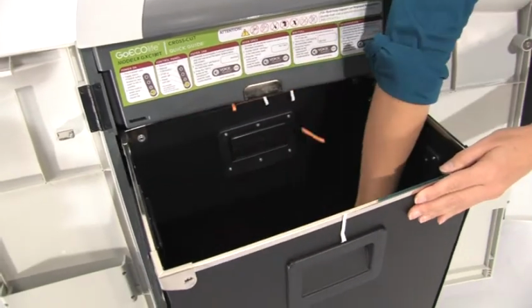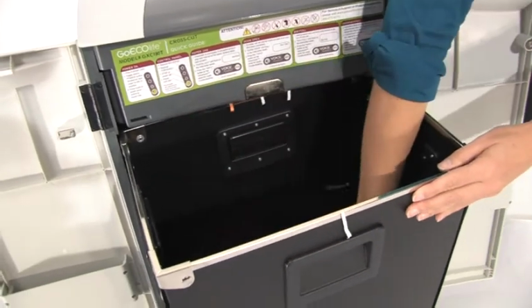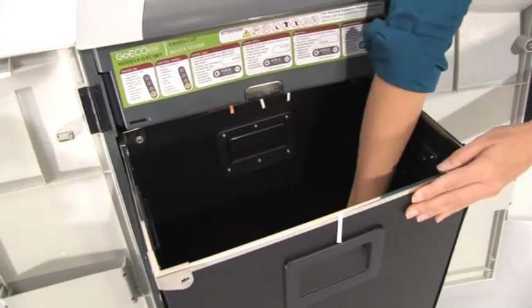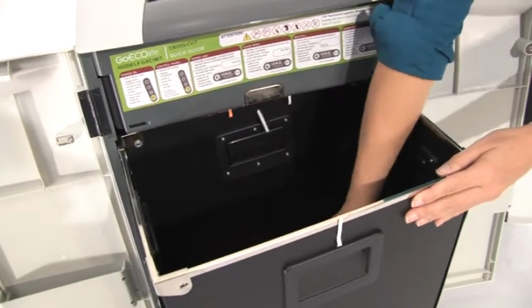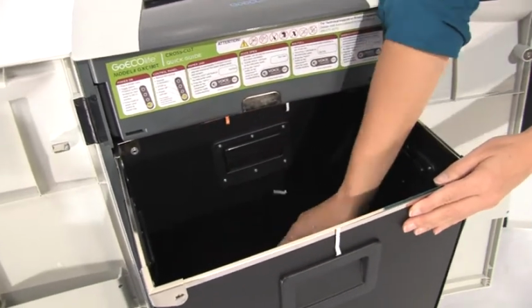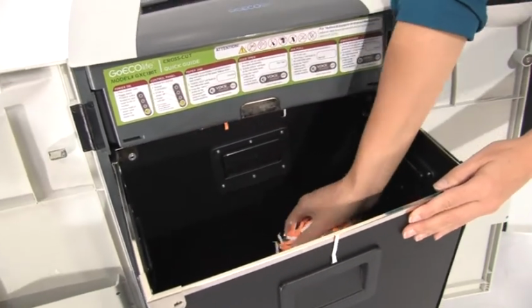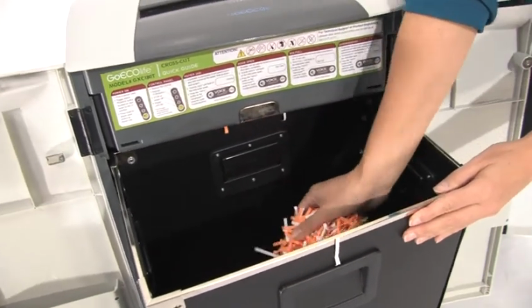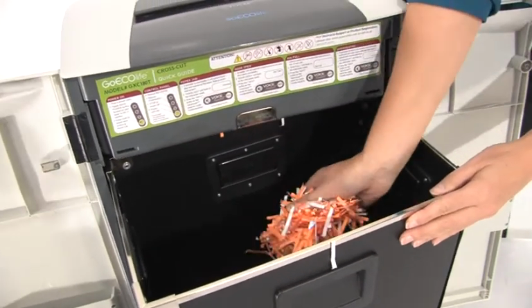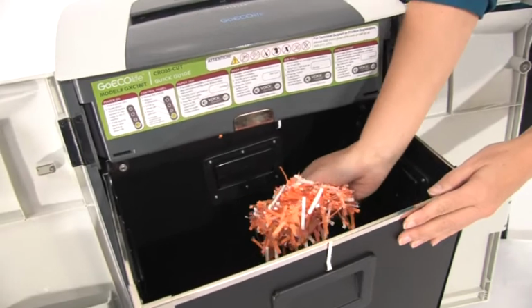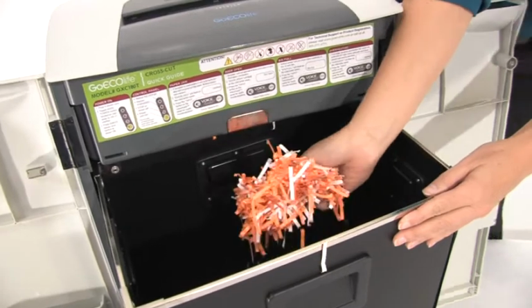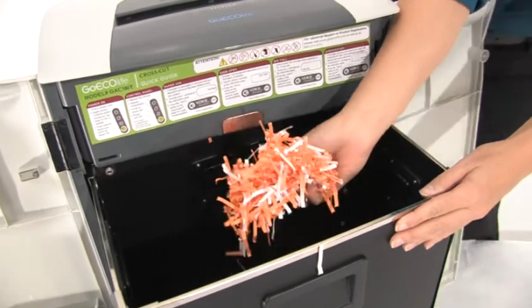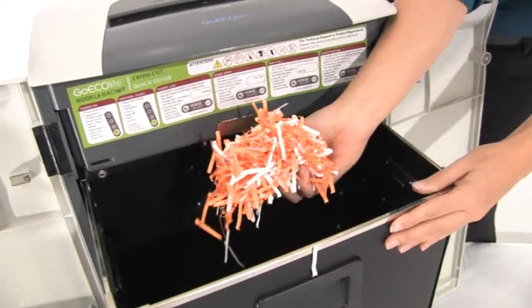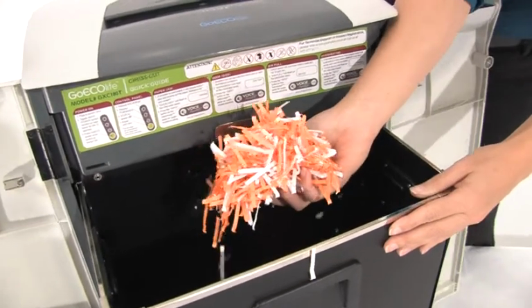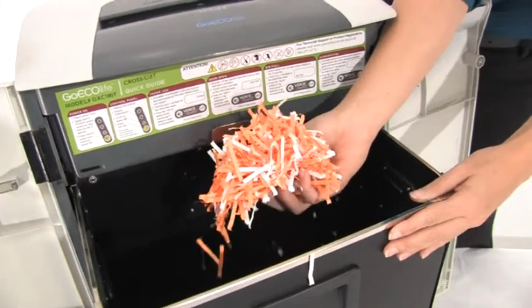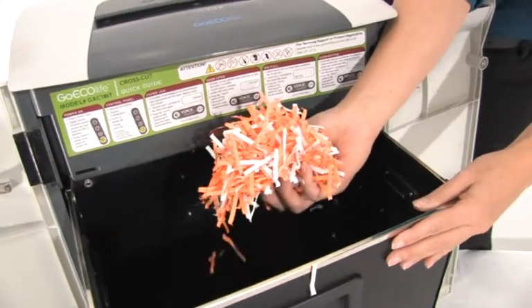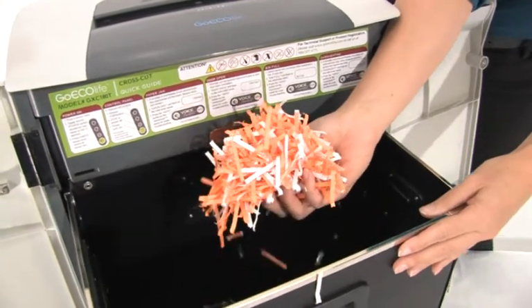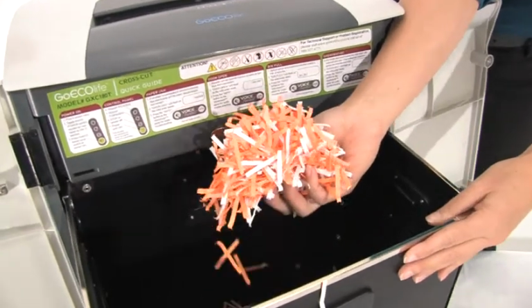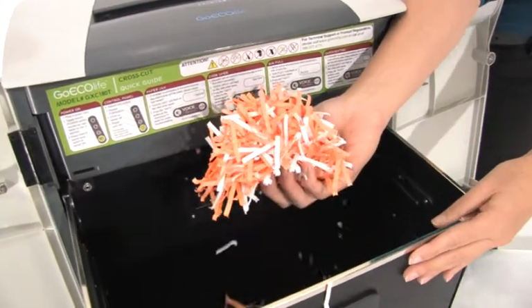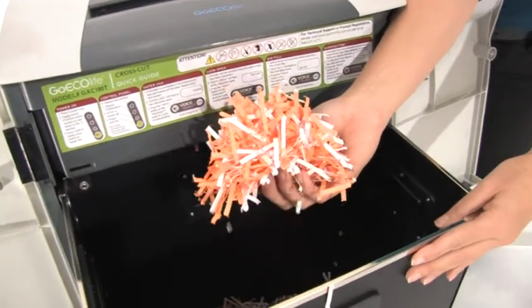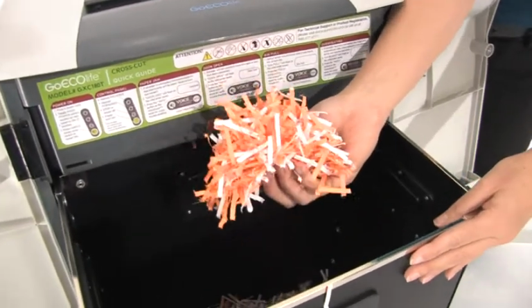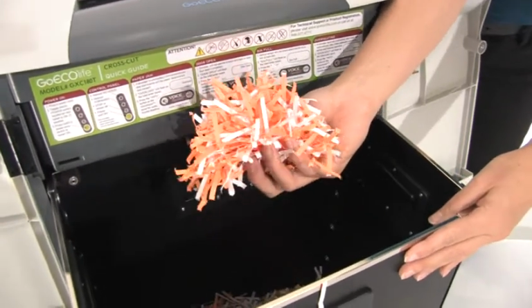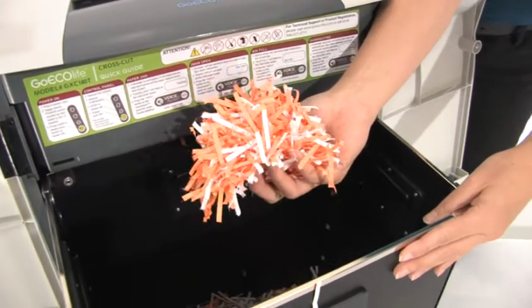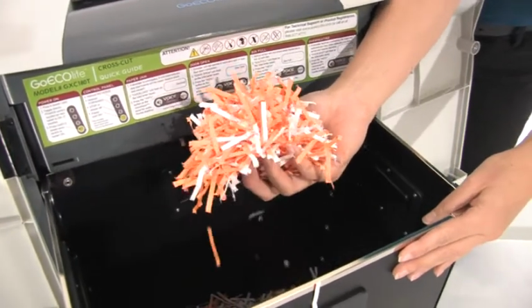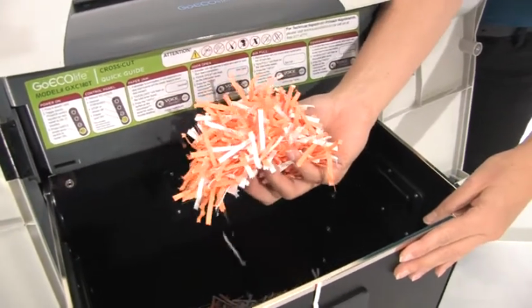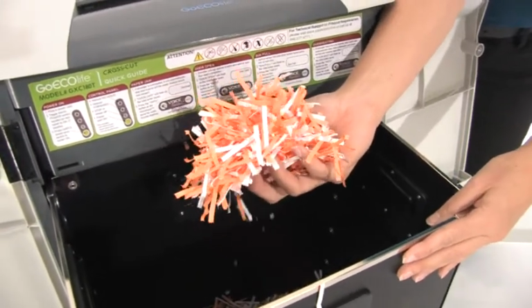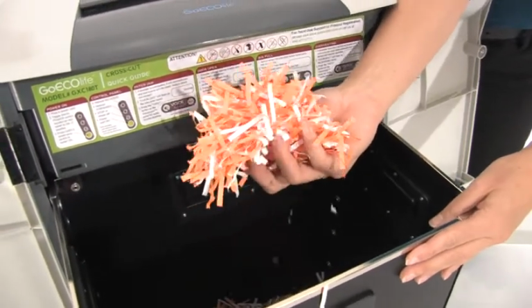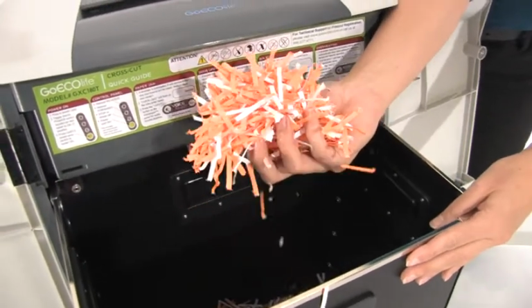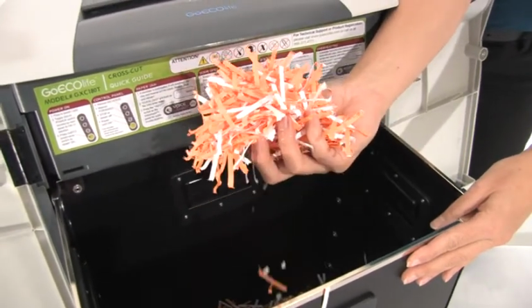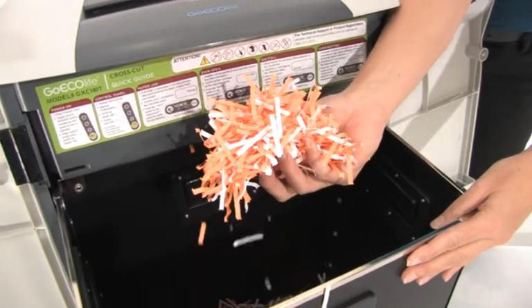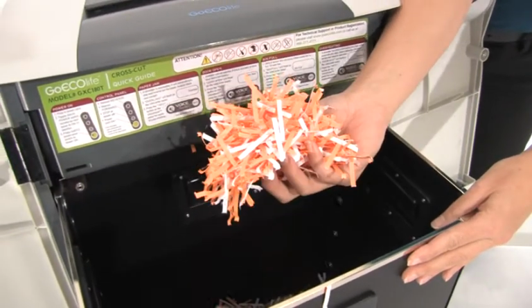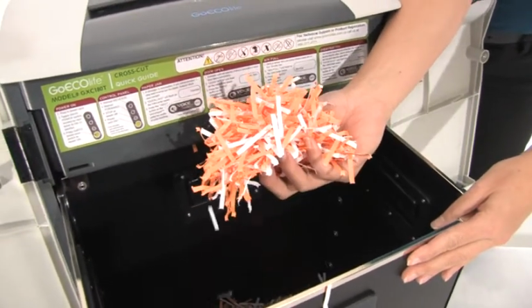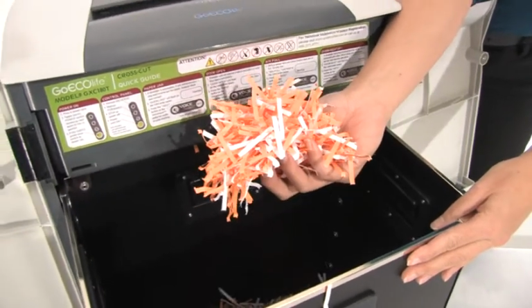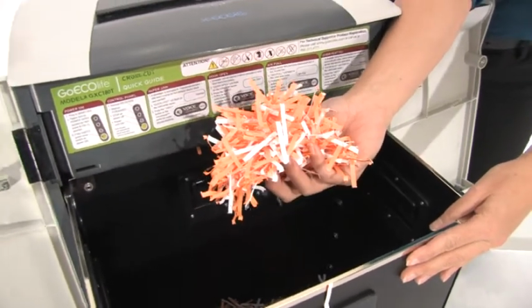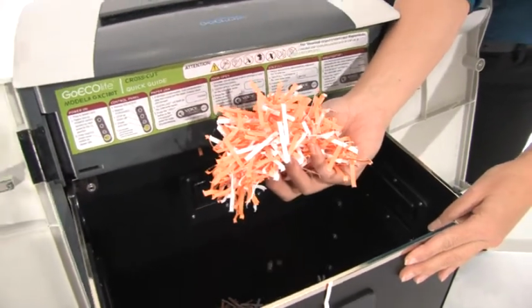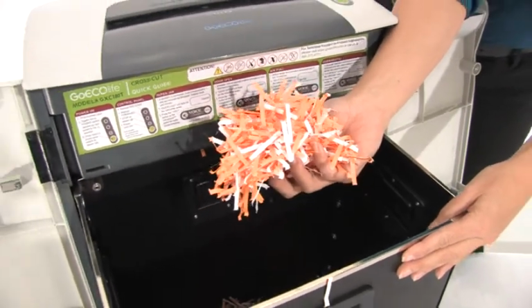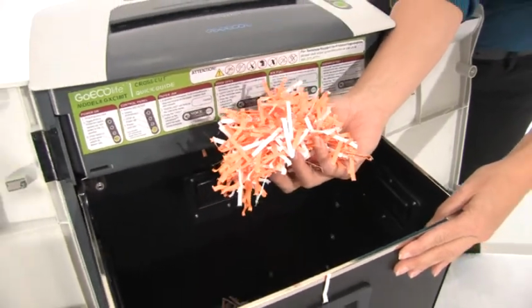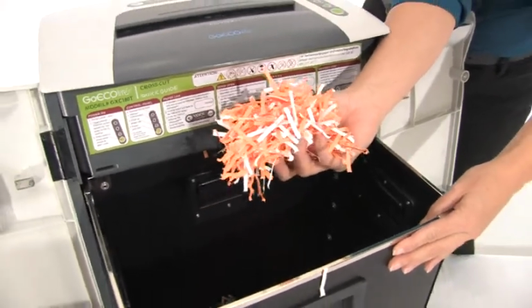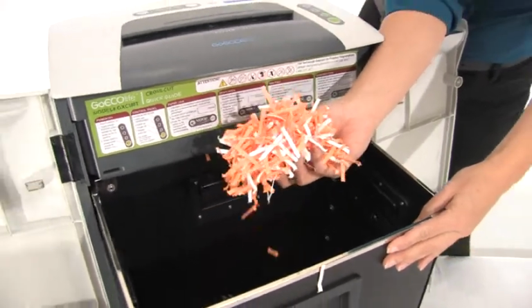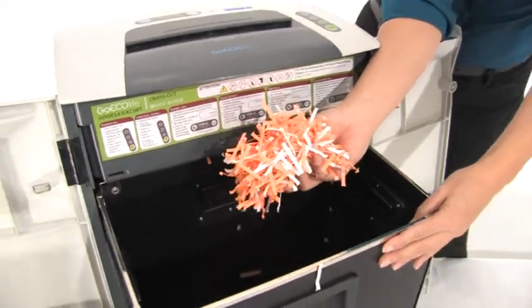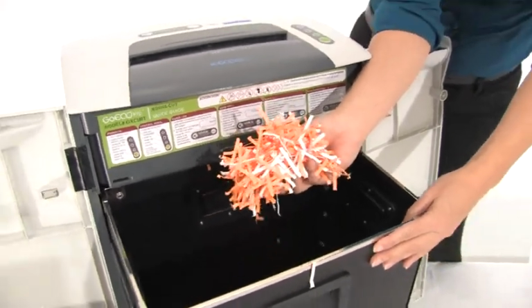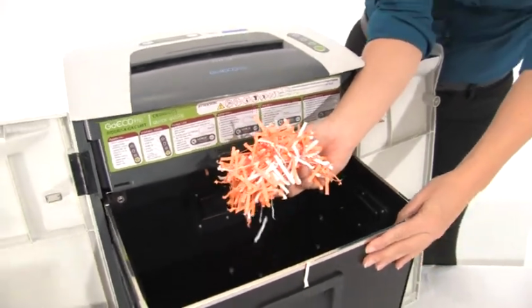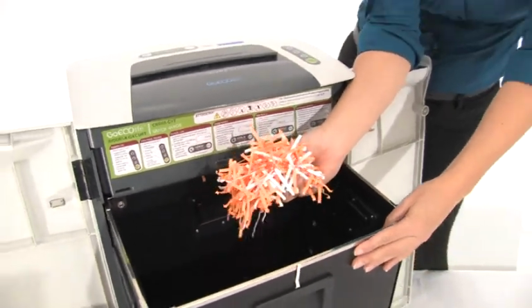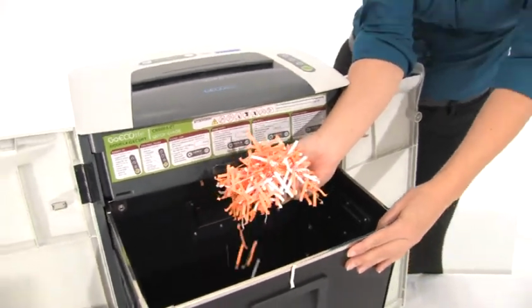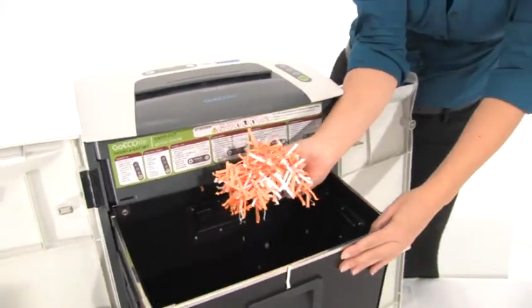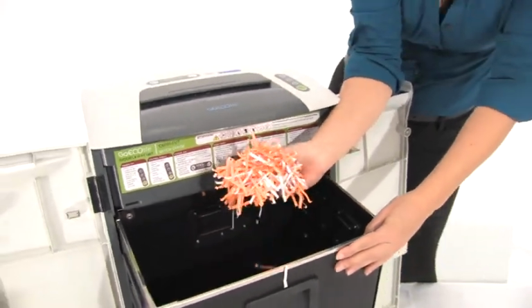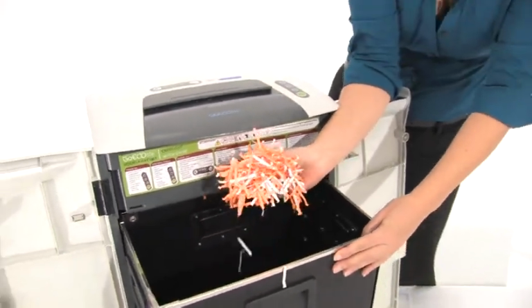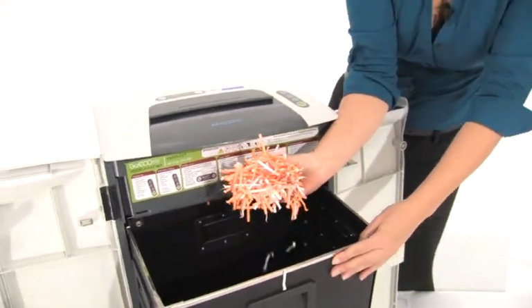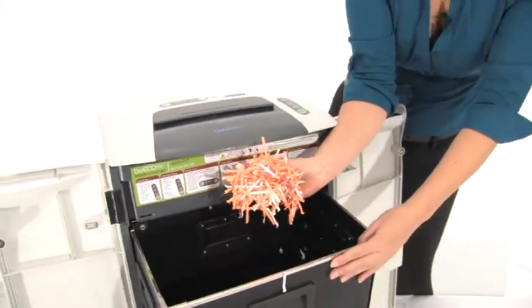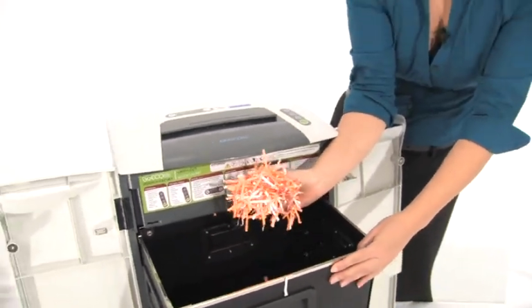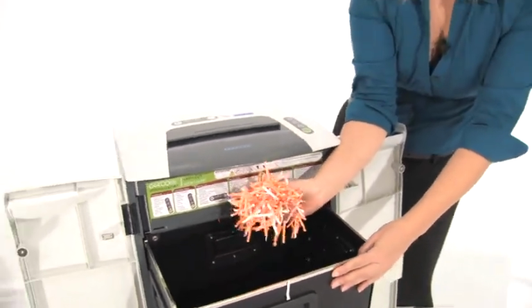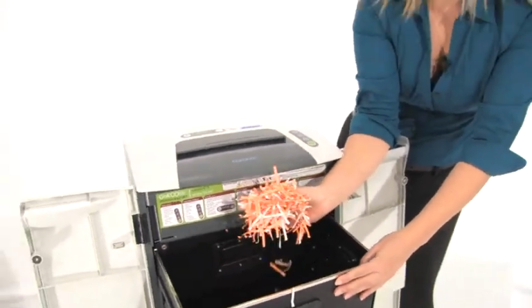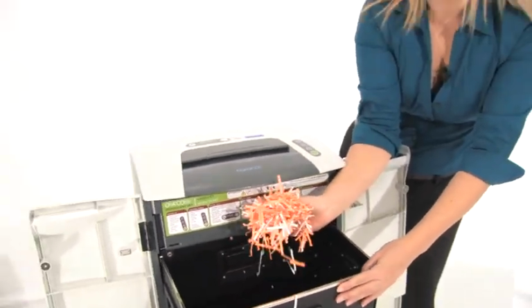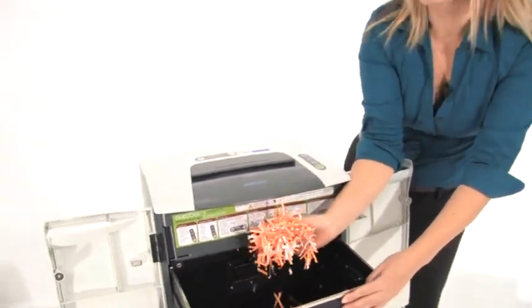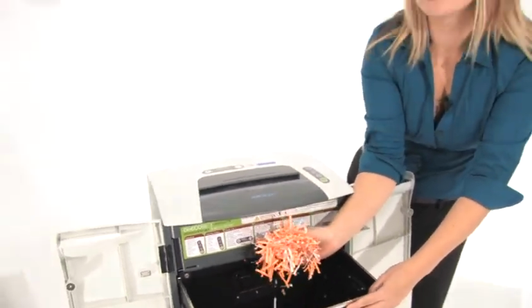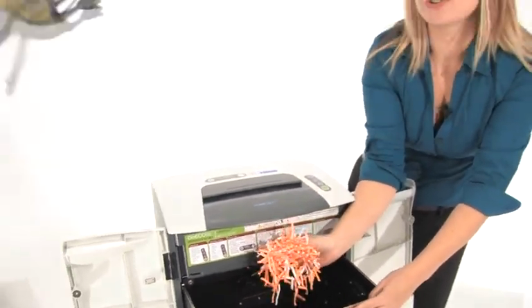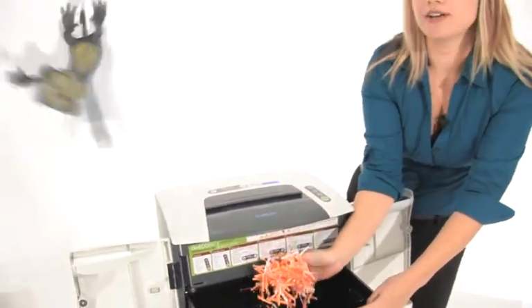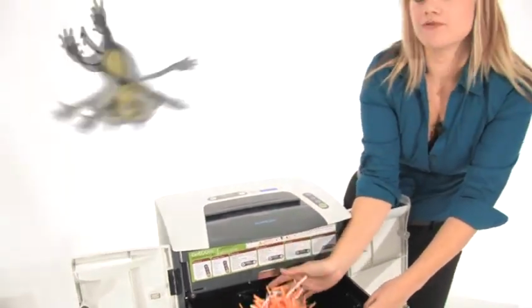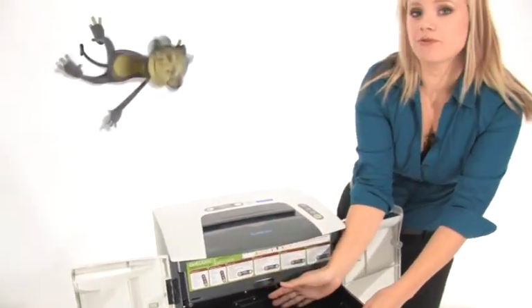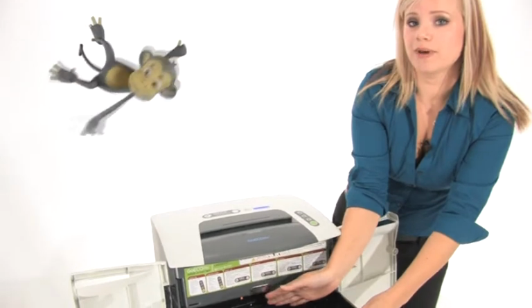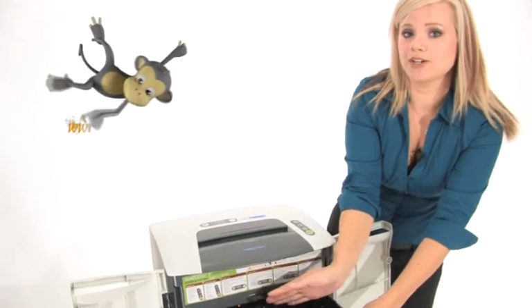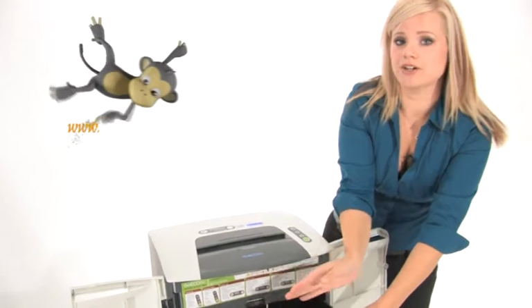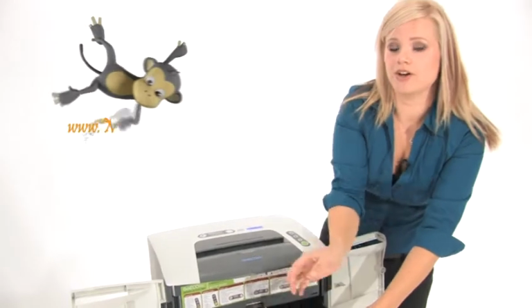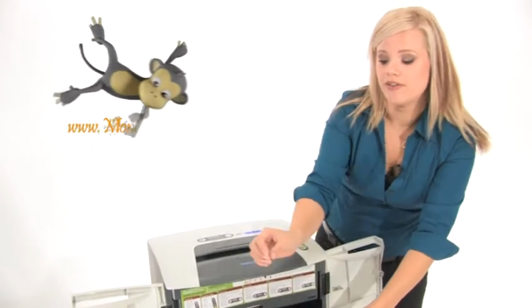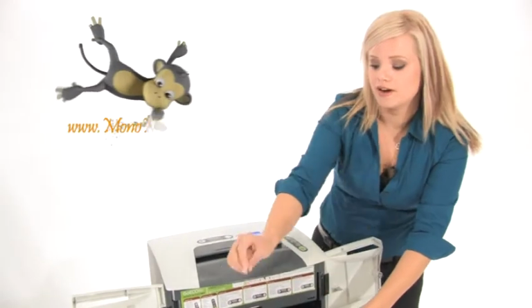Look at this beautiful shred — that is some good cross-cut. No one is going to be able to read your personal information on there.